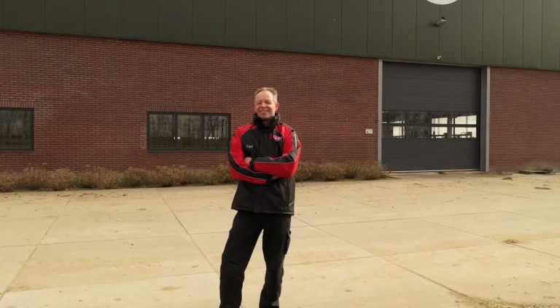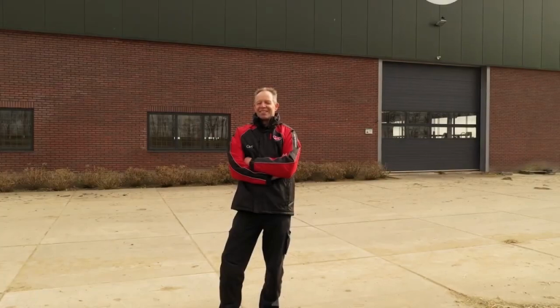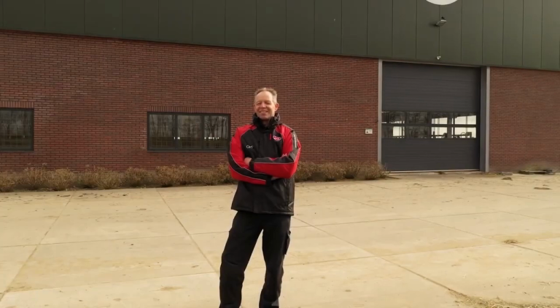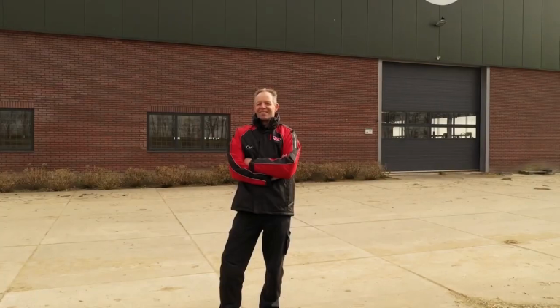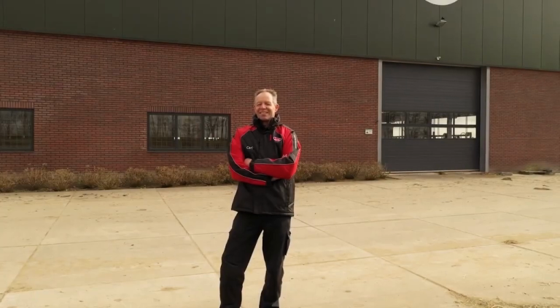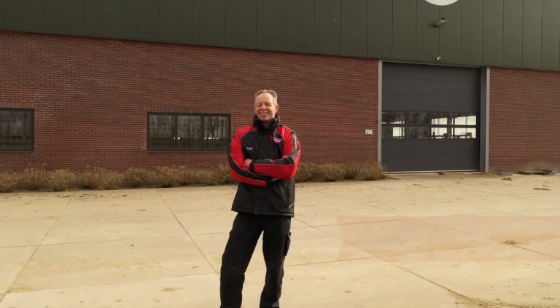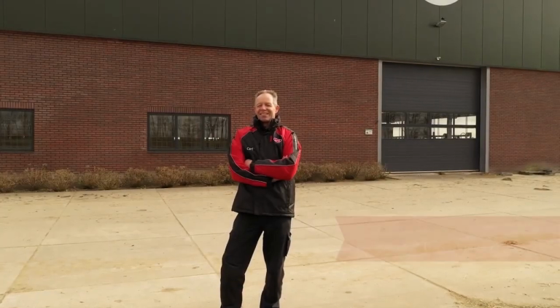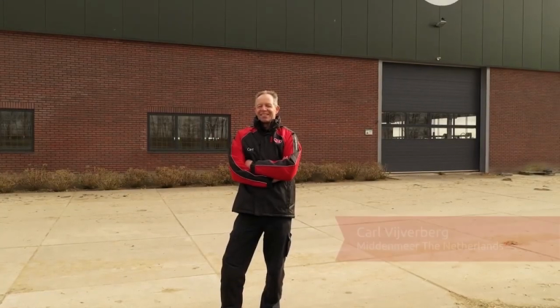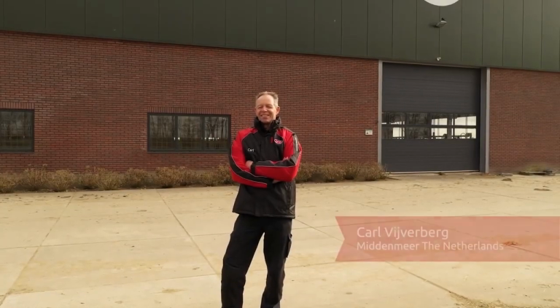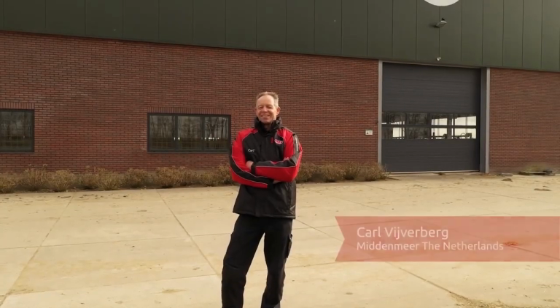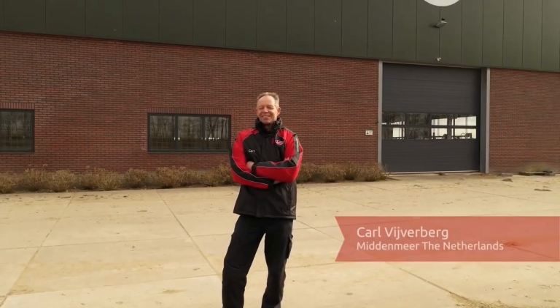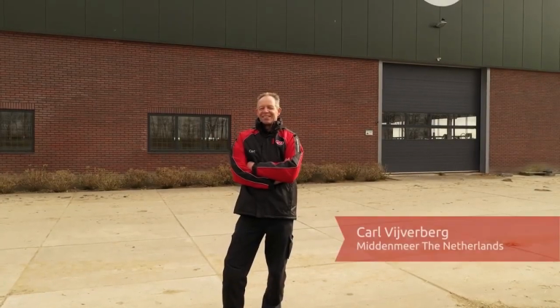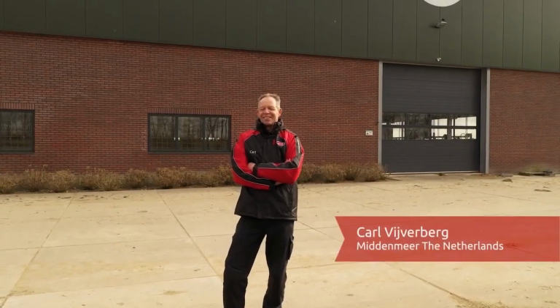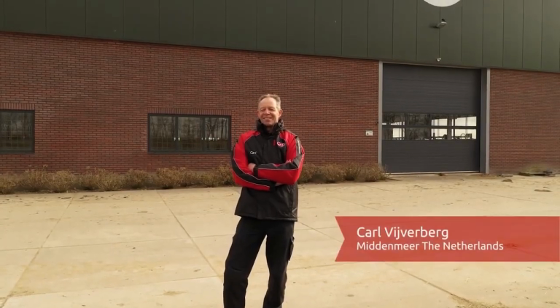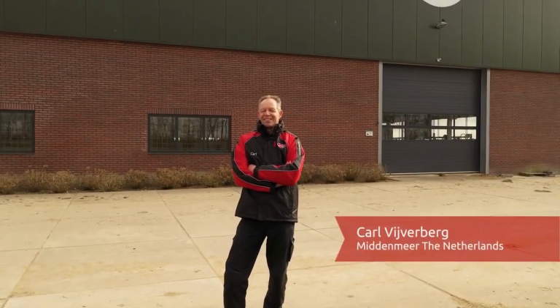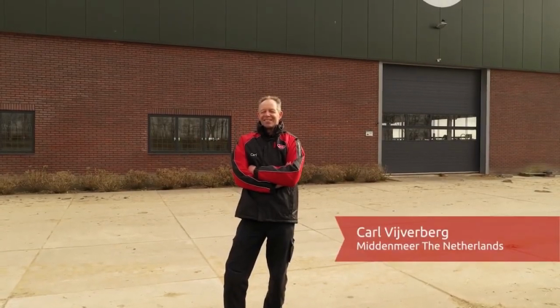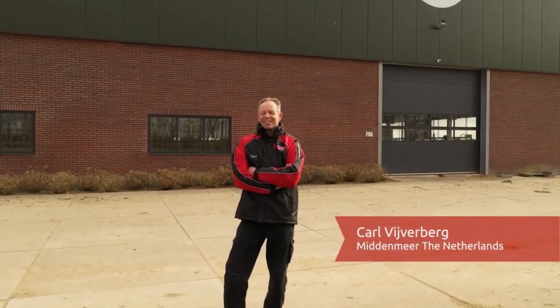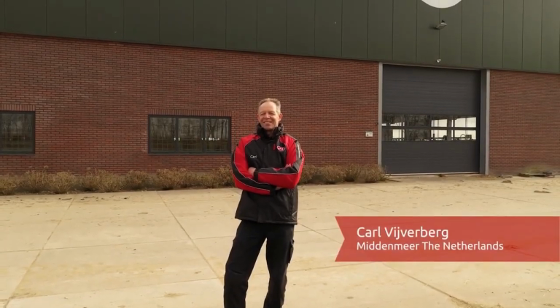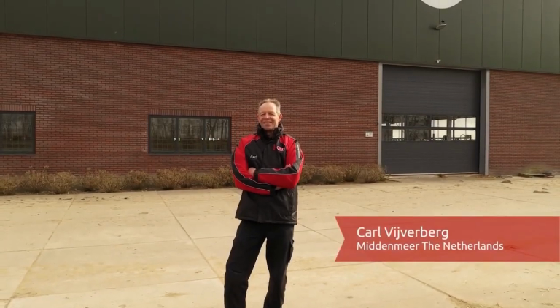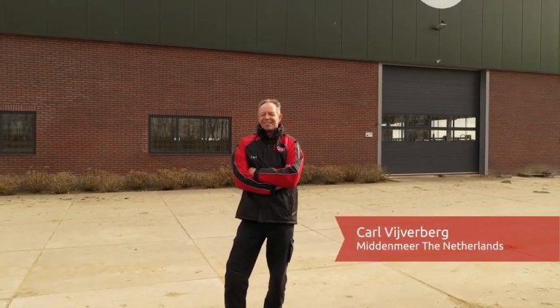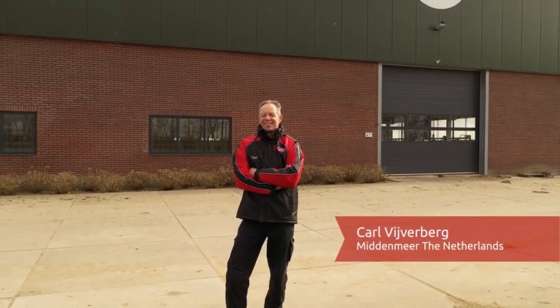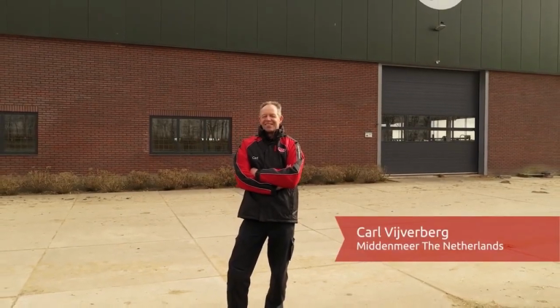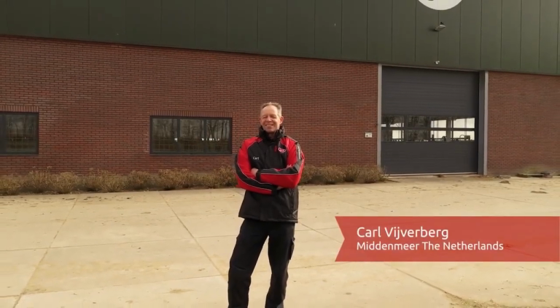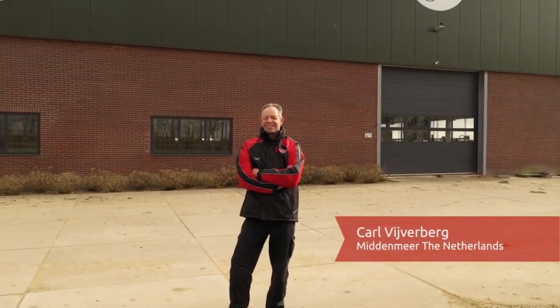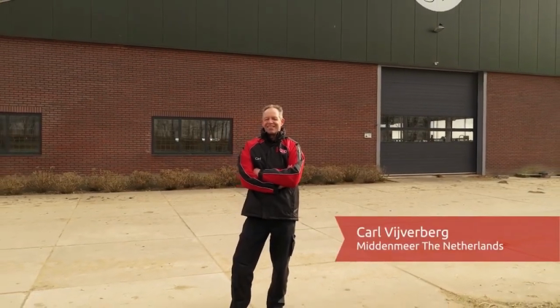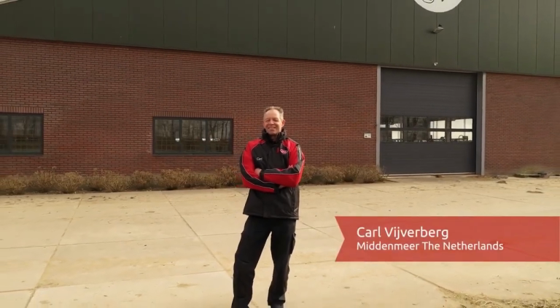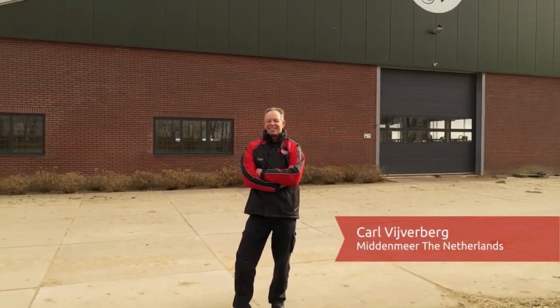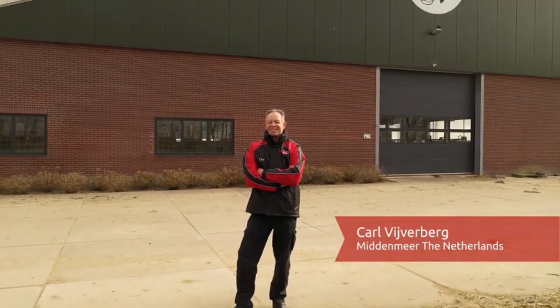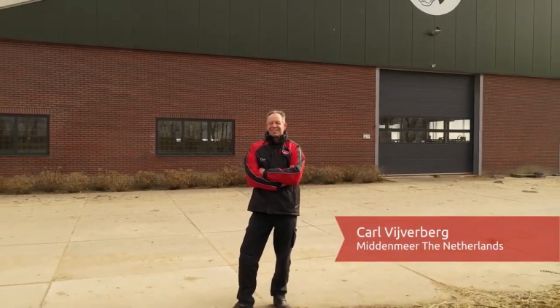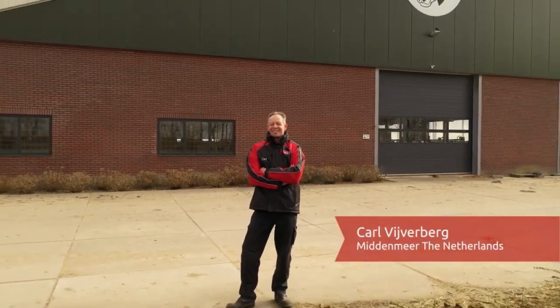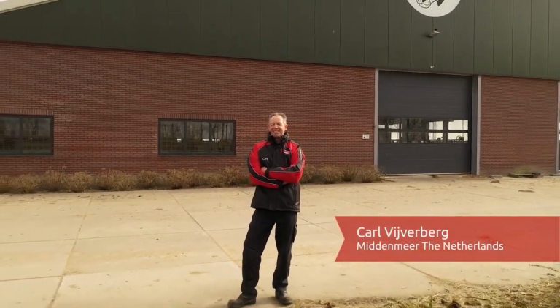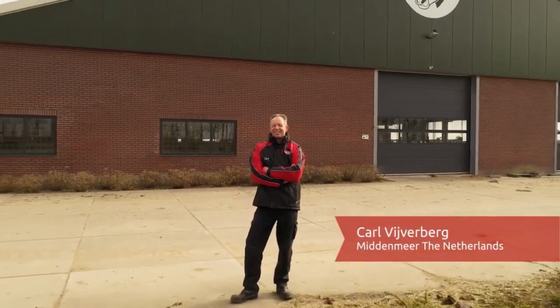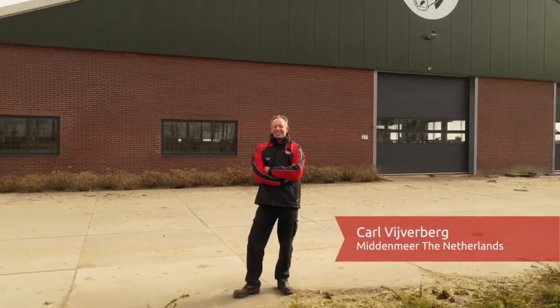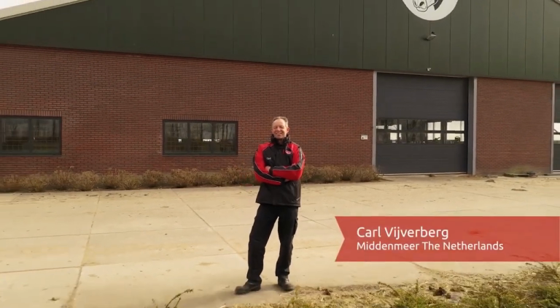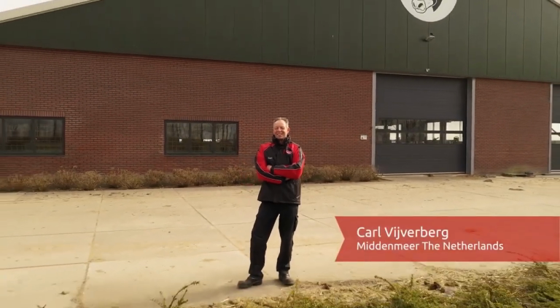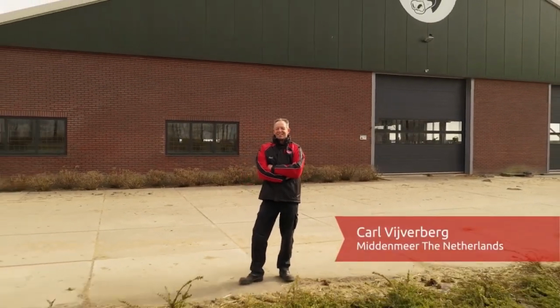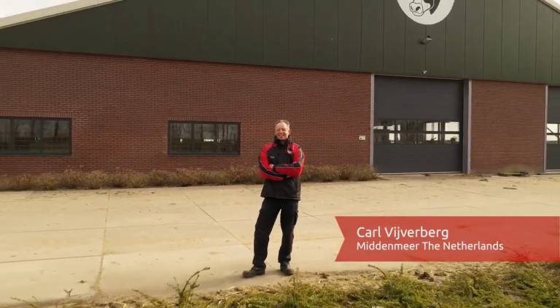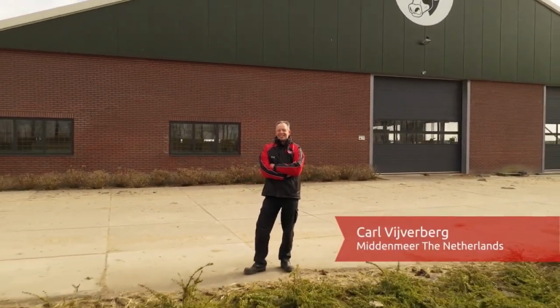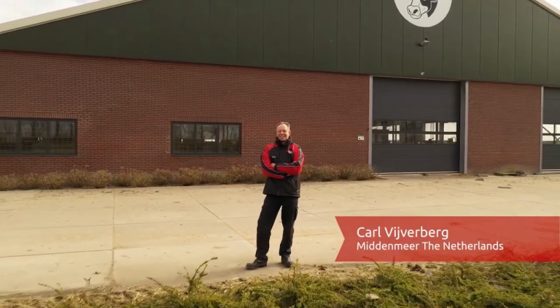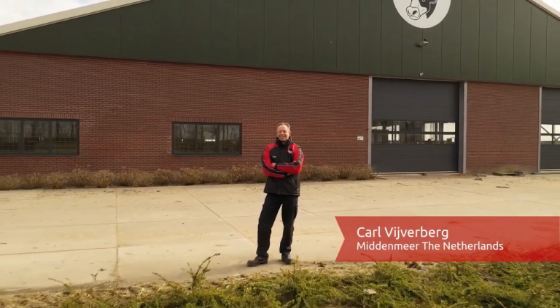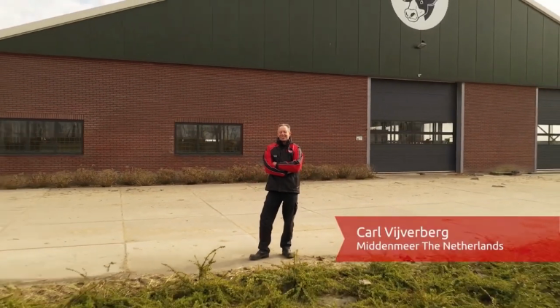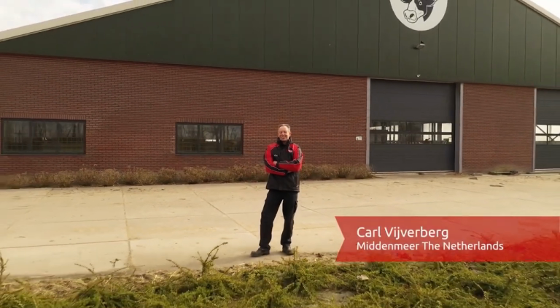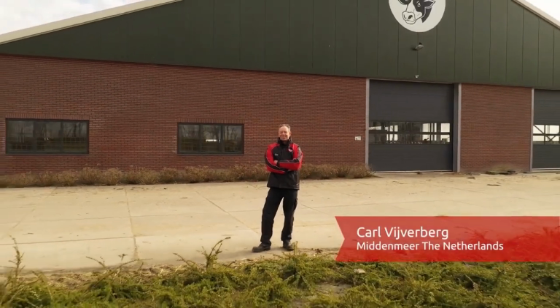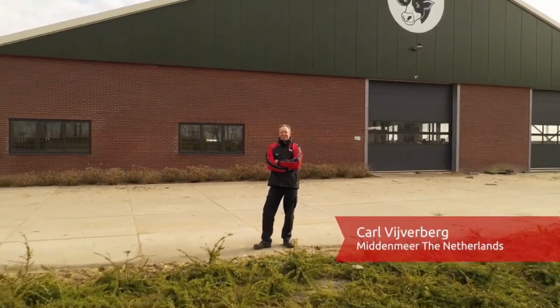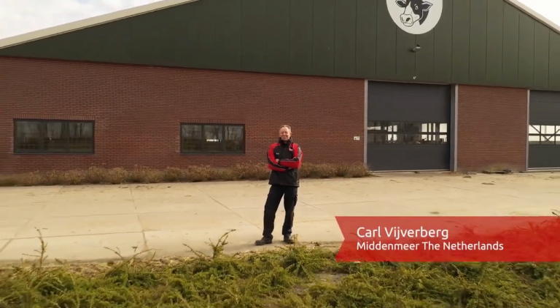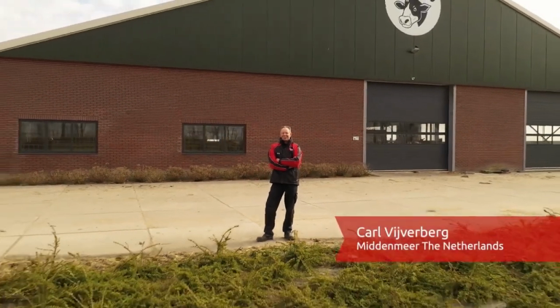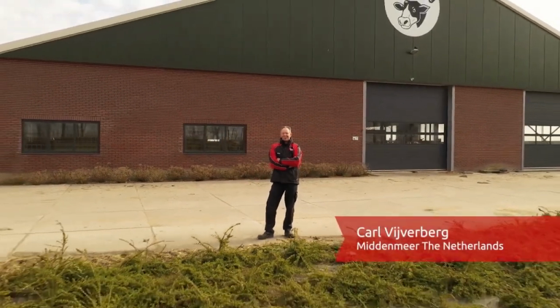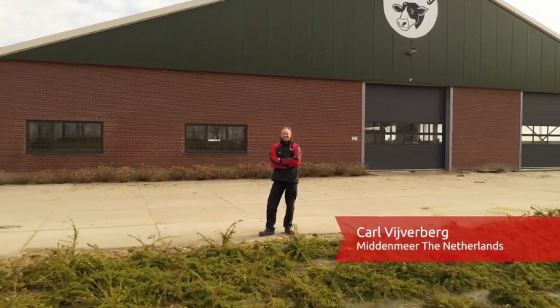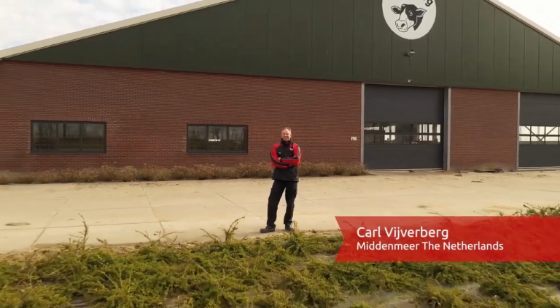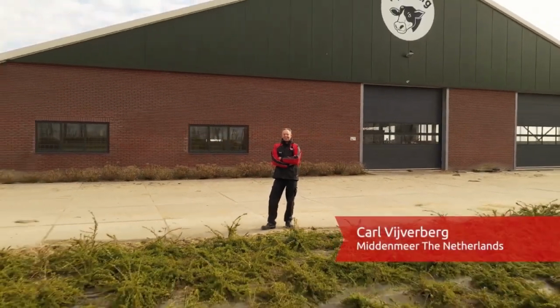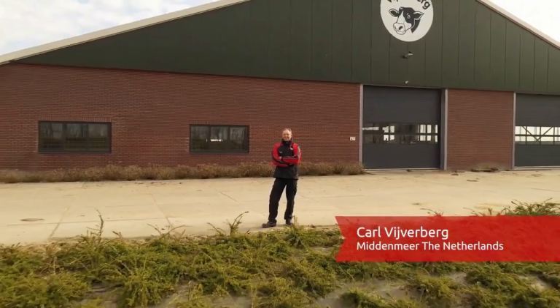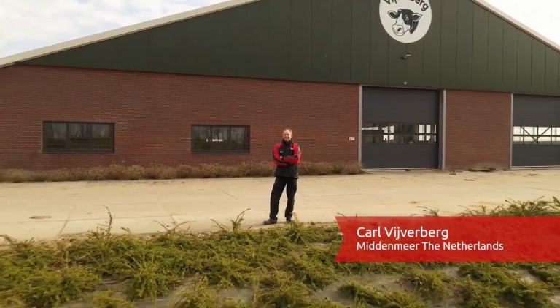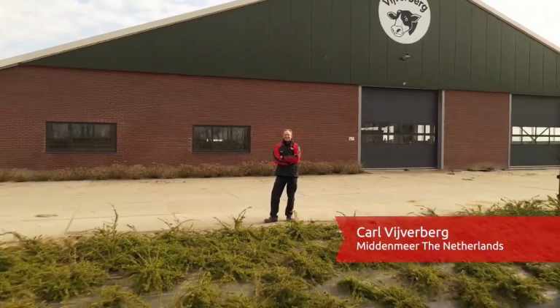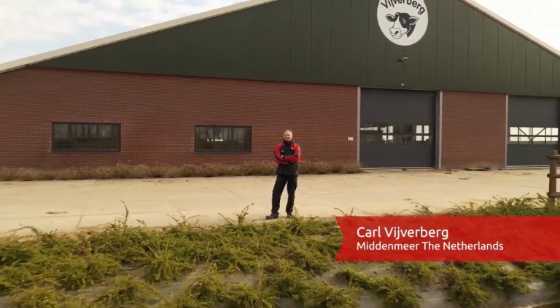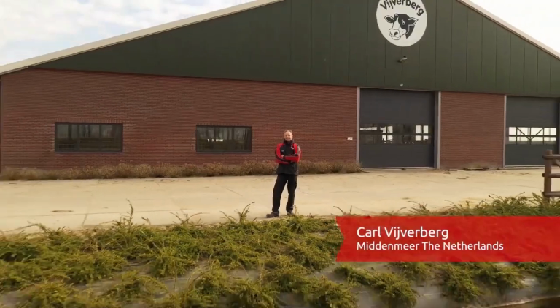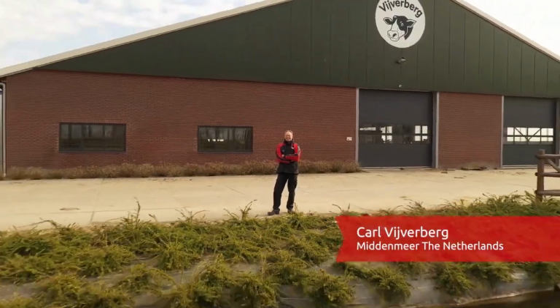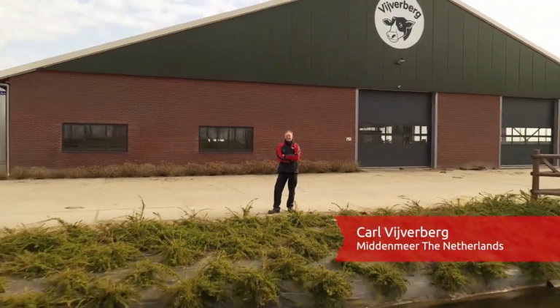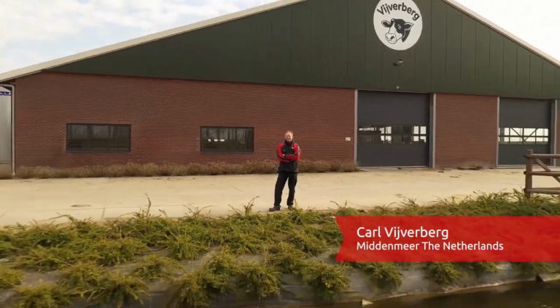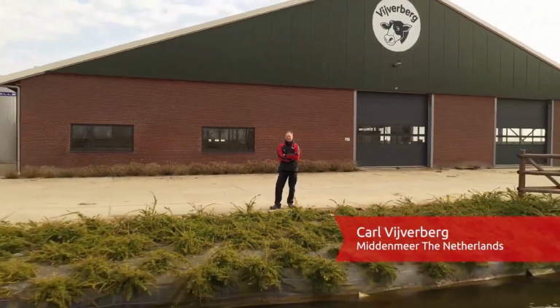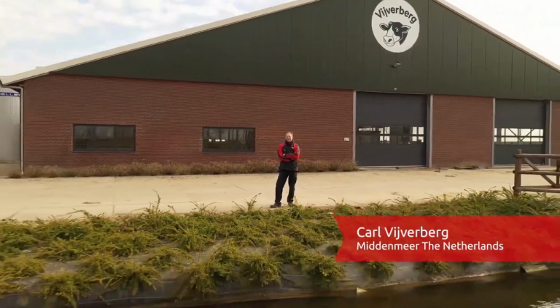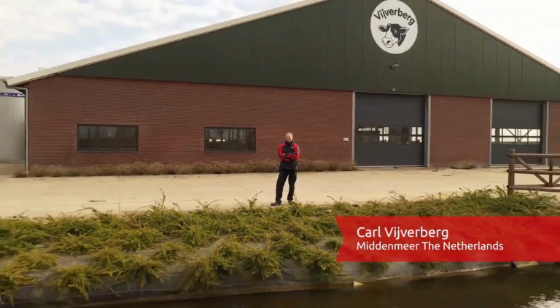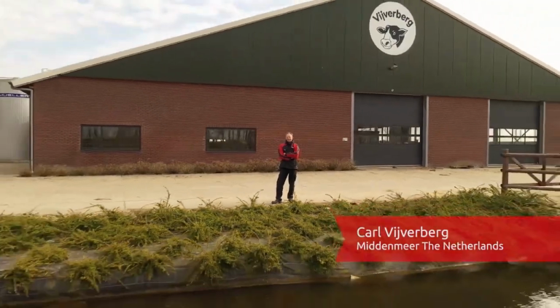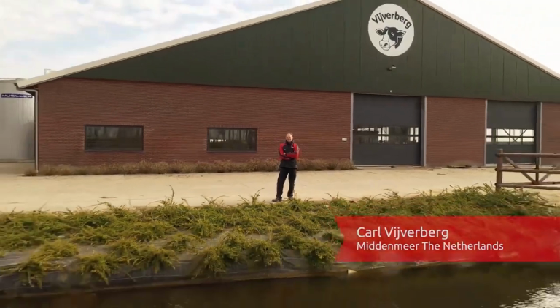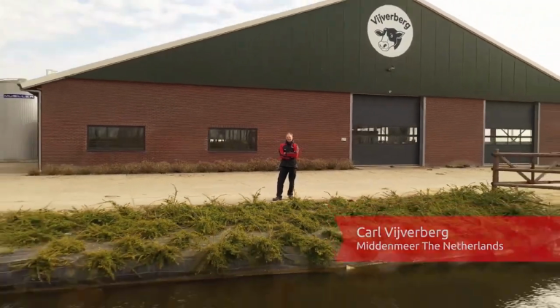Meet Carl, the proud father of 200 cows in the Netherlands. Let's explore a day on his dairy farm today.